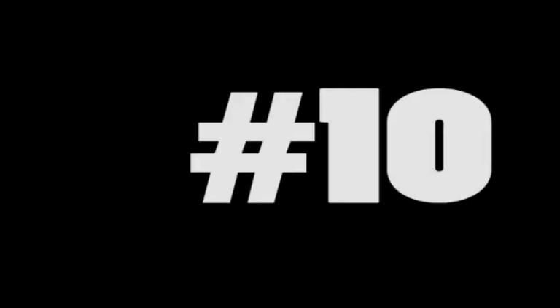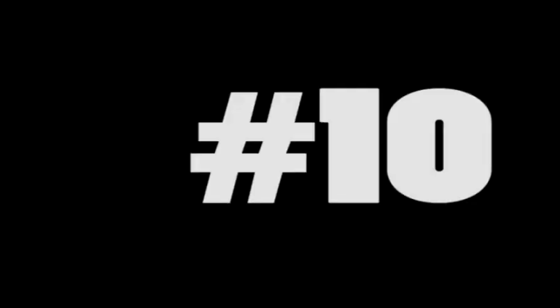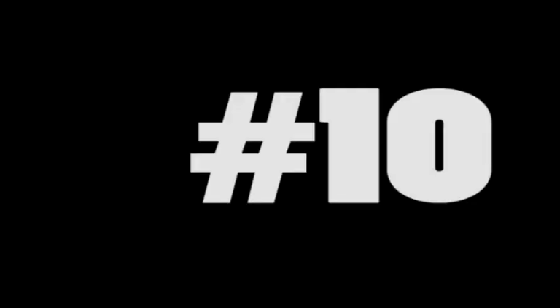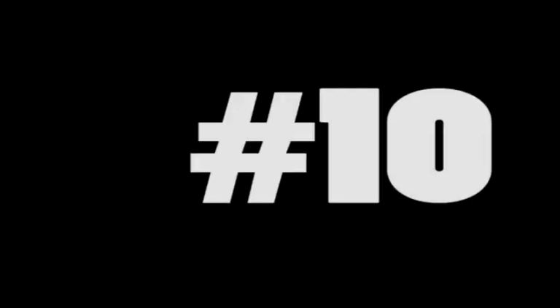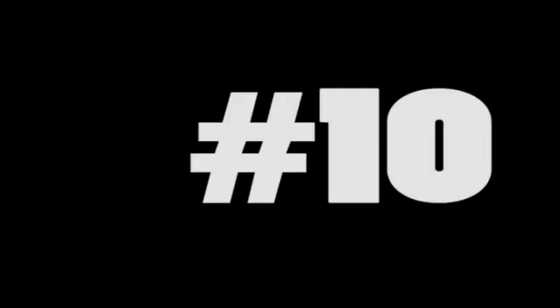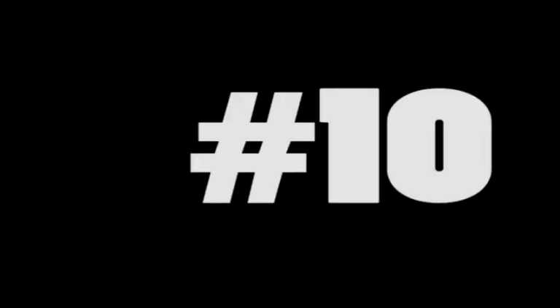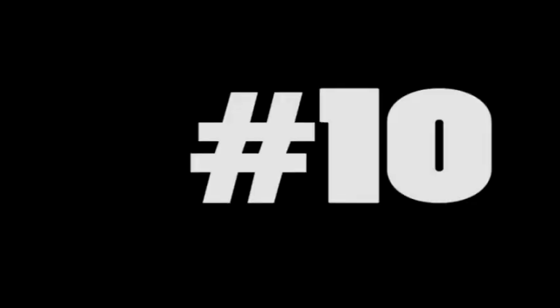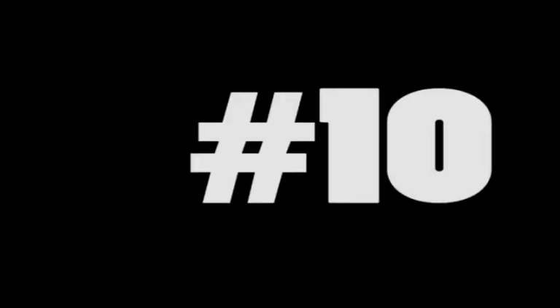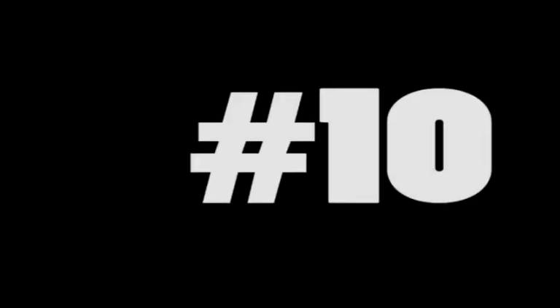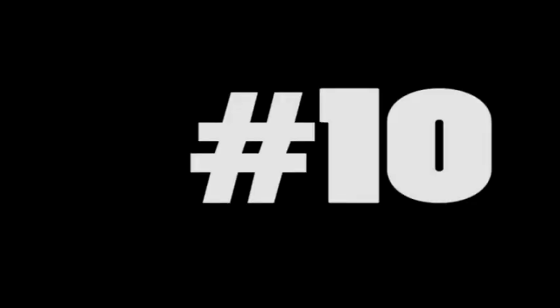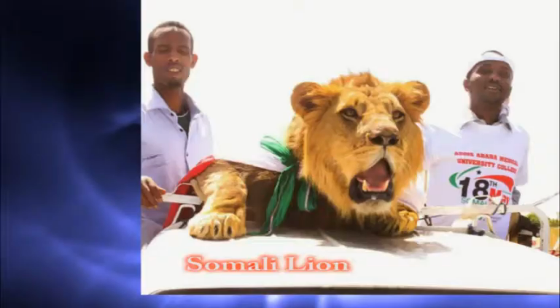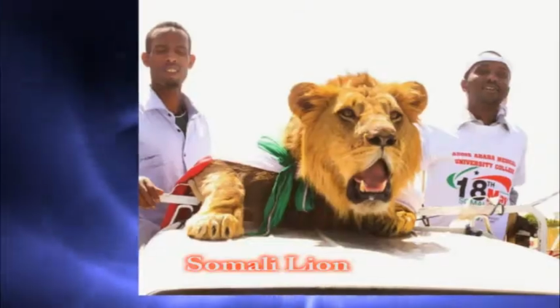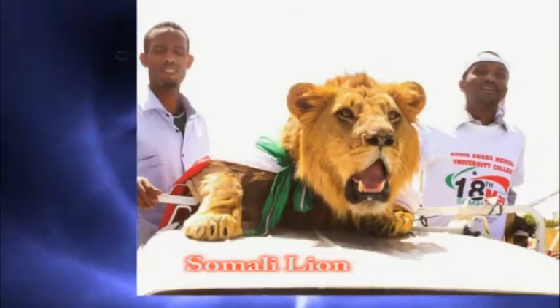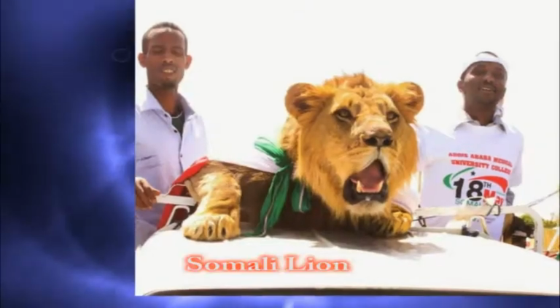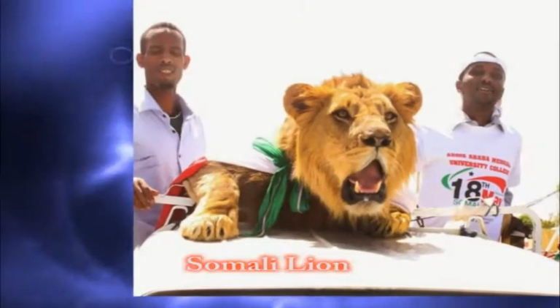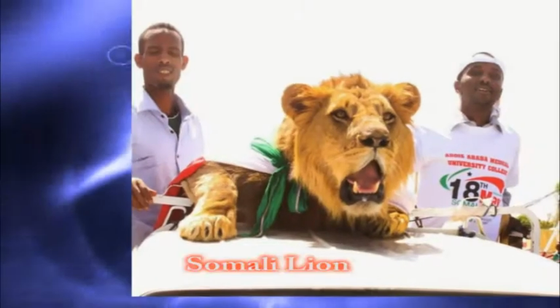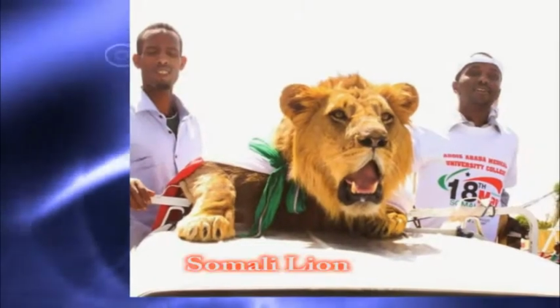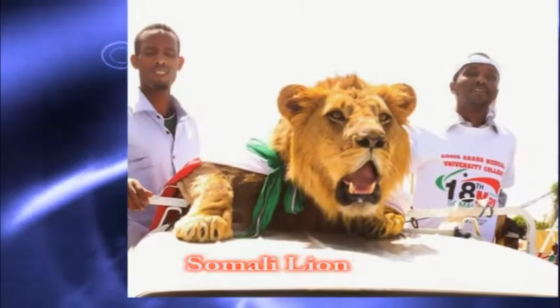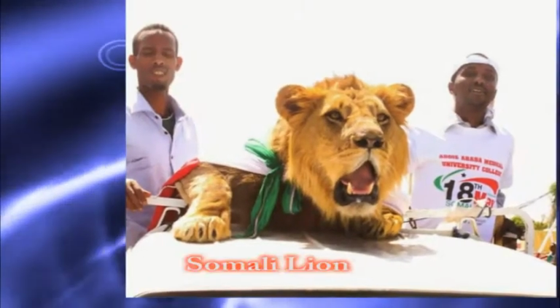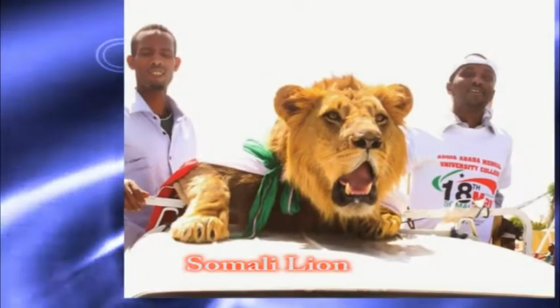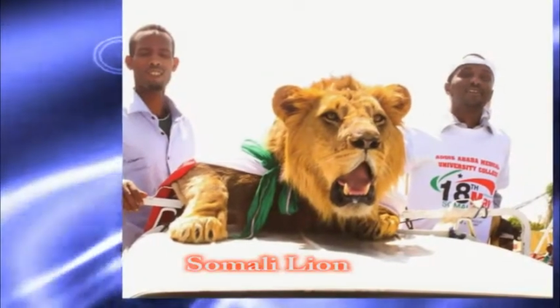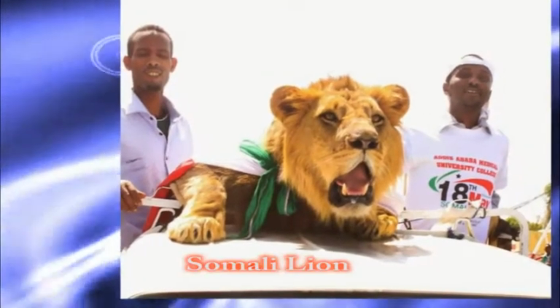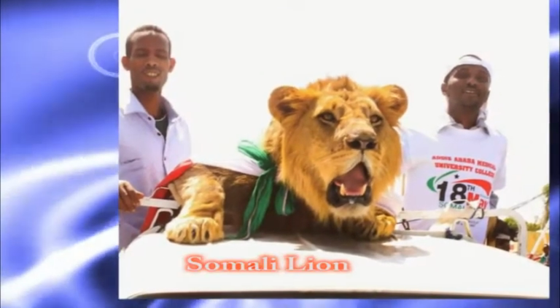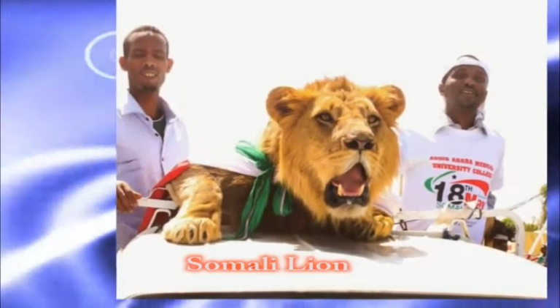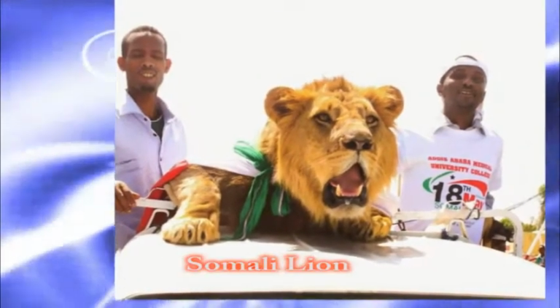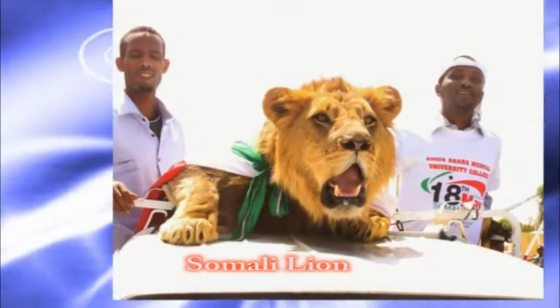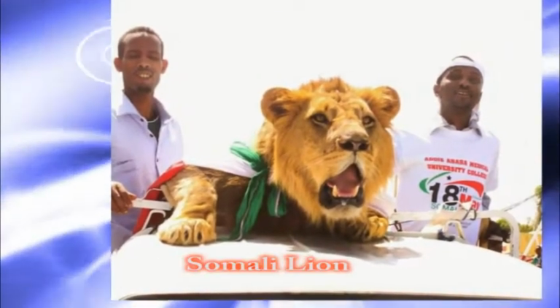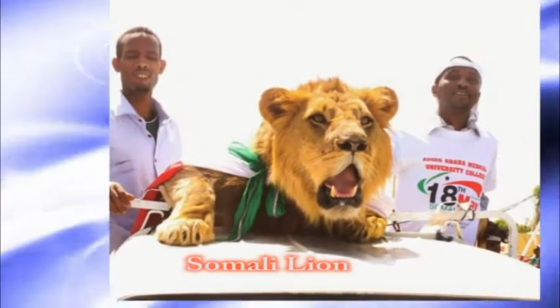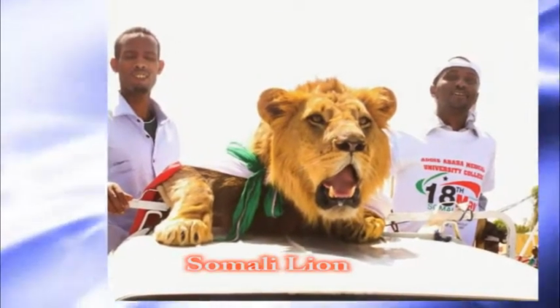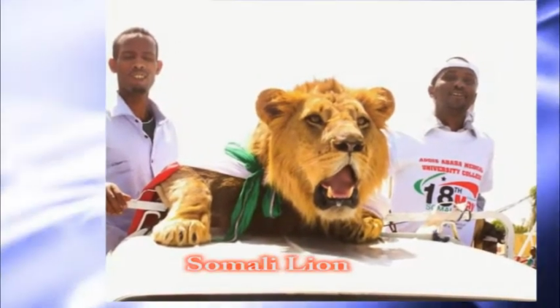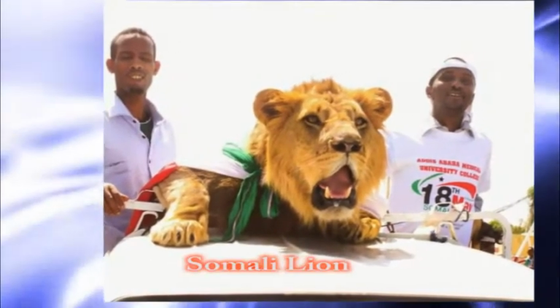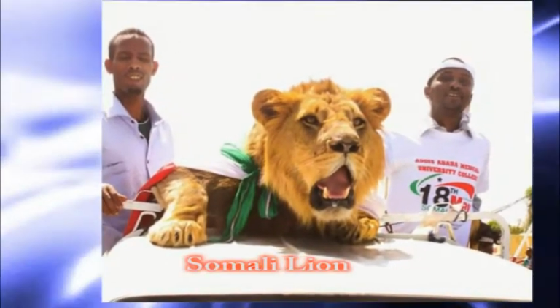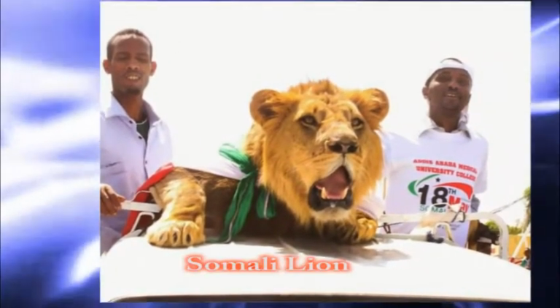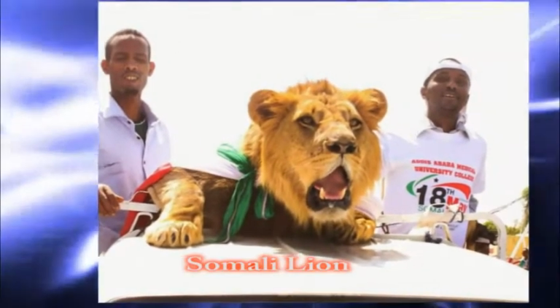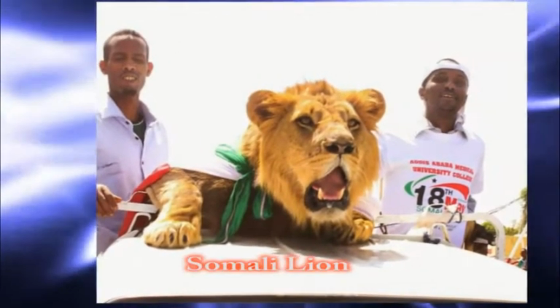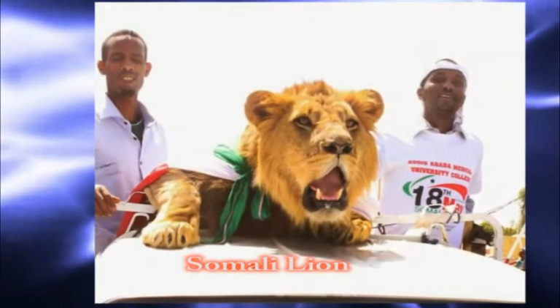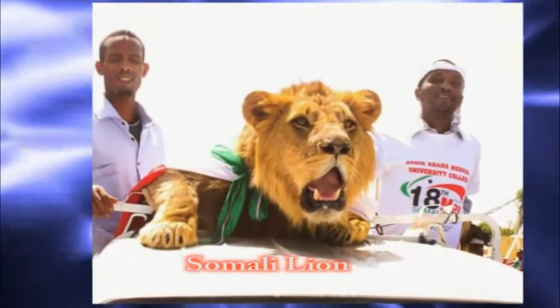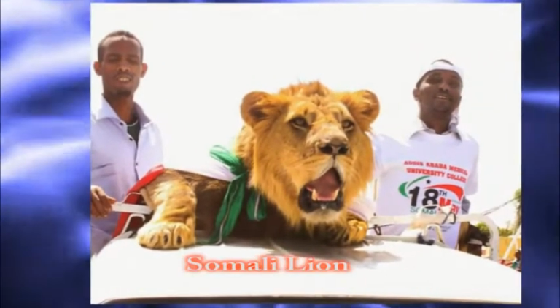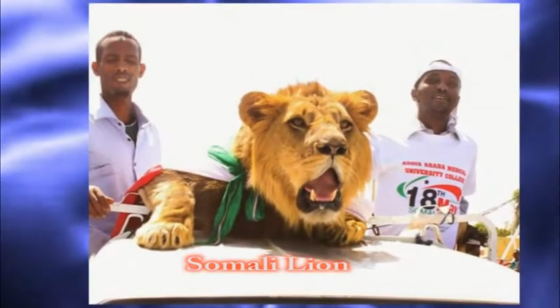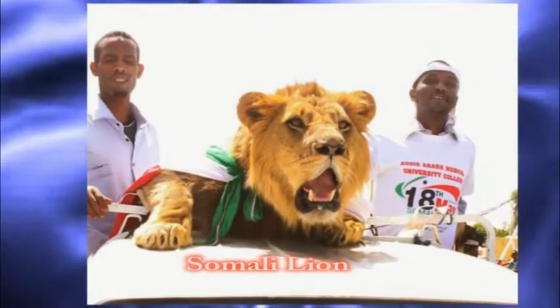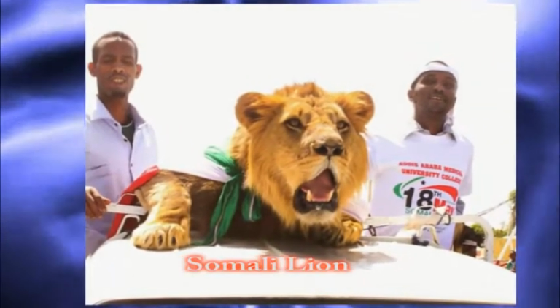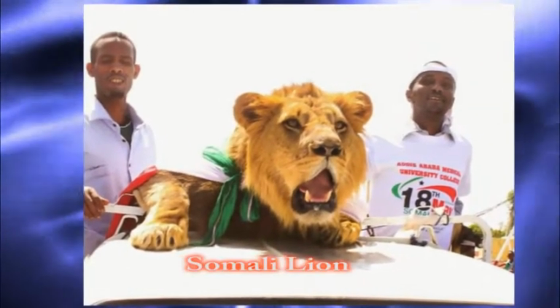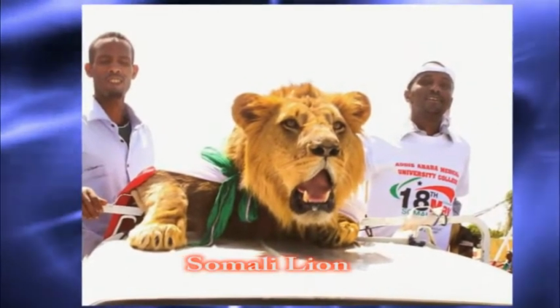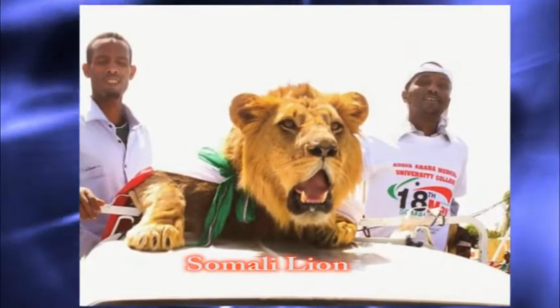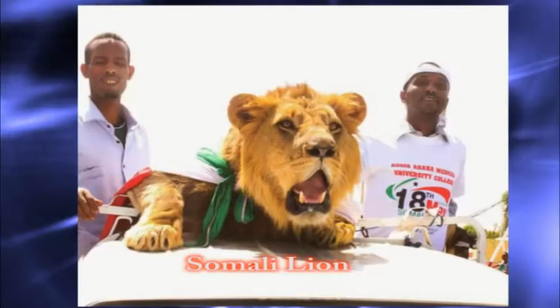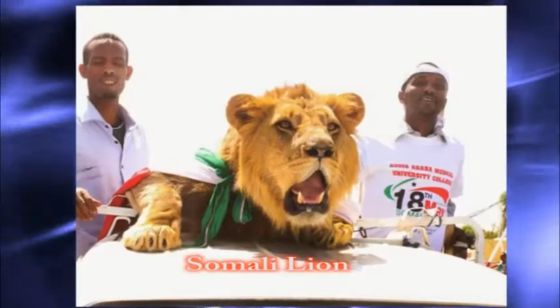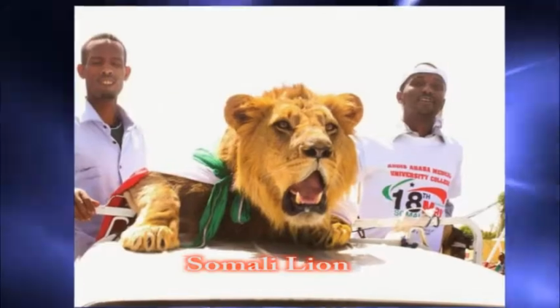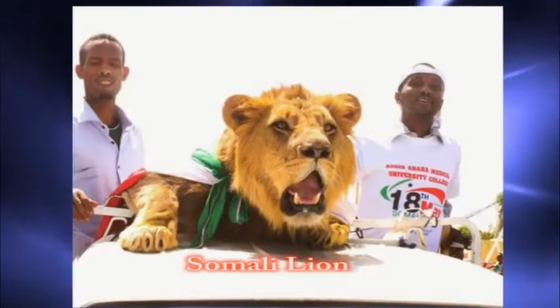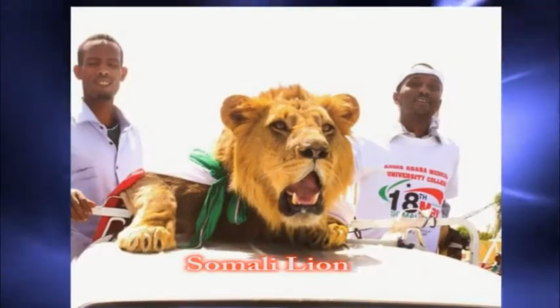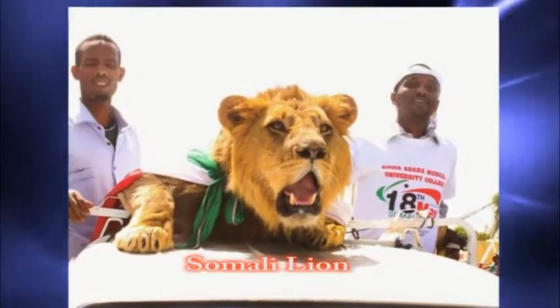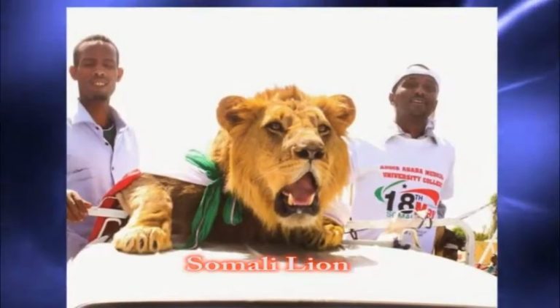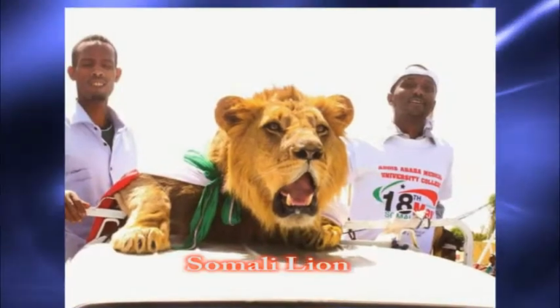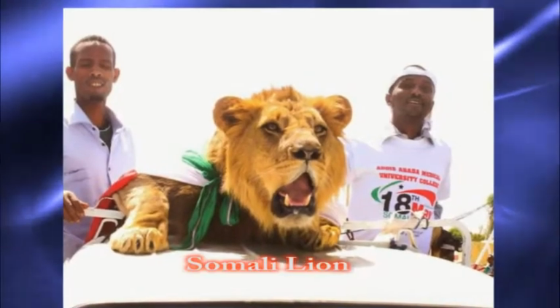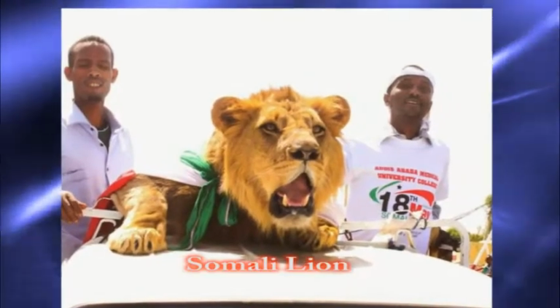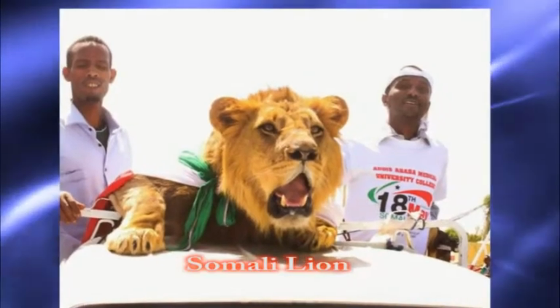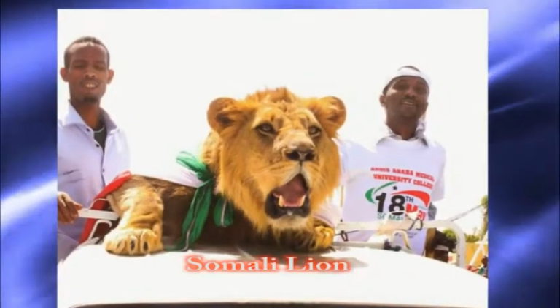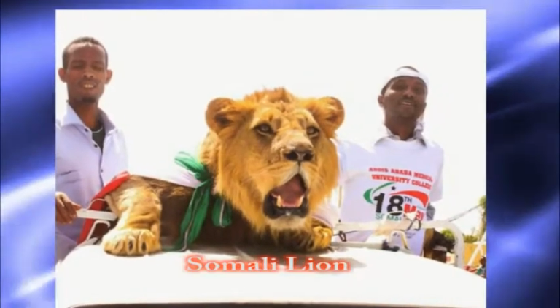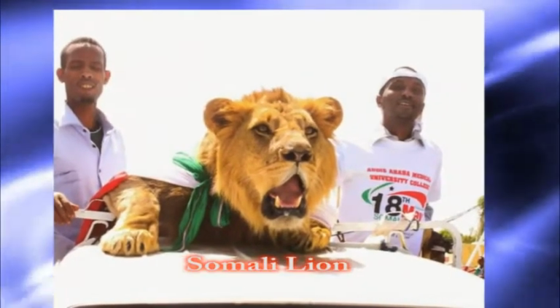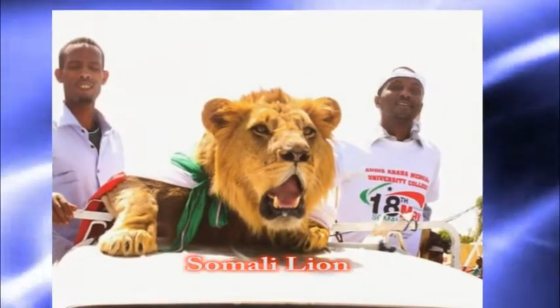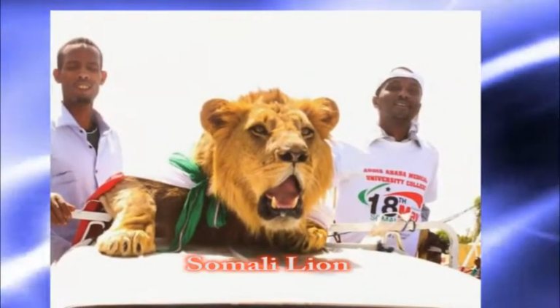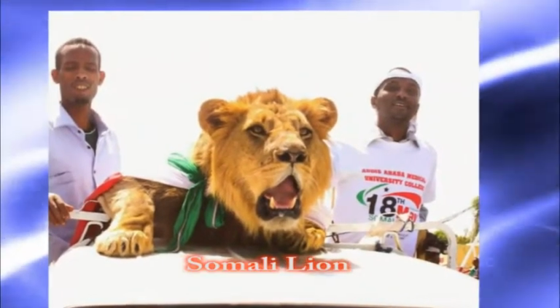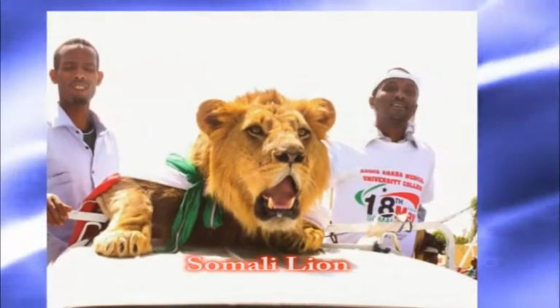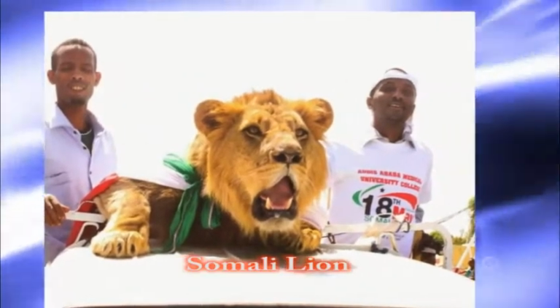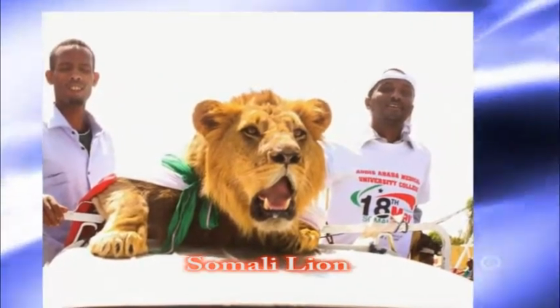Number ten: the Somali lion. Unfortunately, it is extinct from Africa.